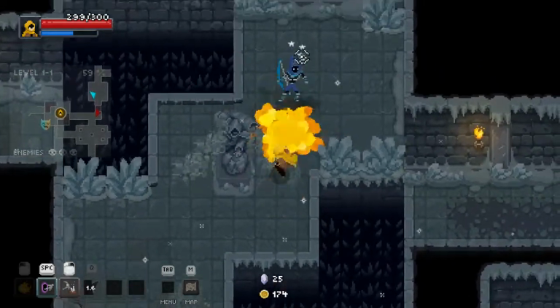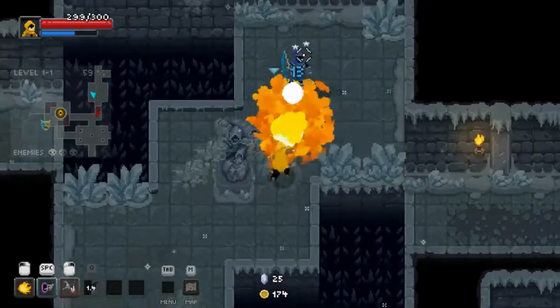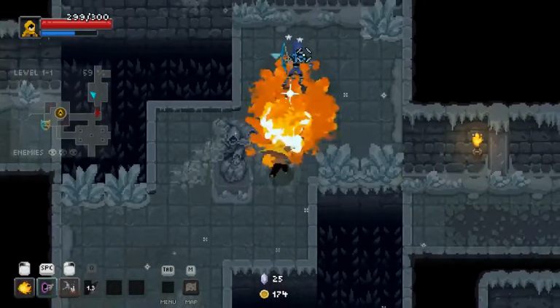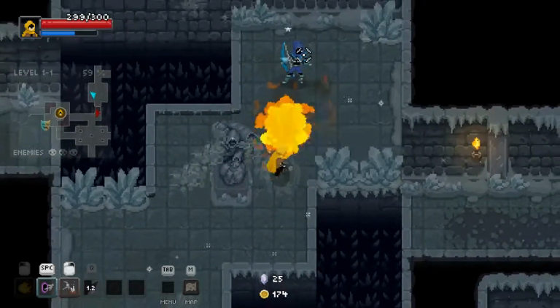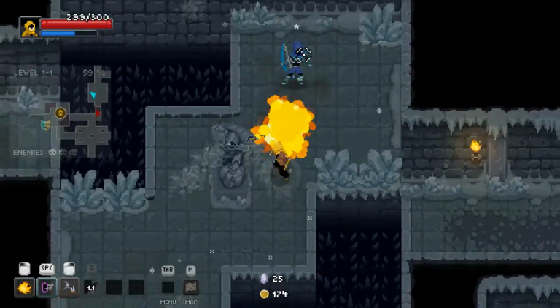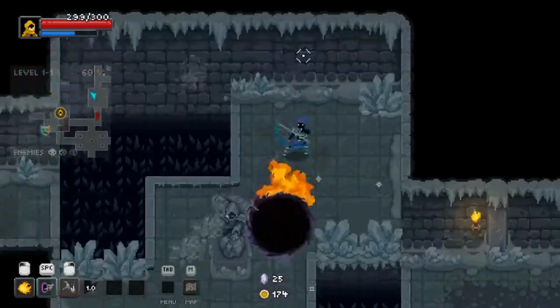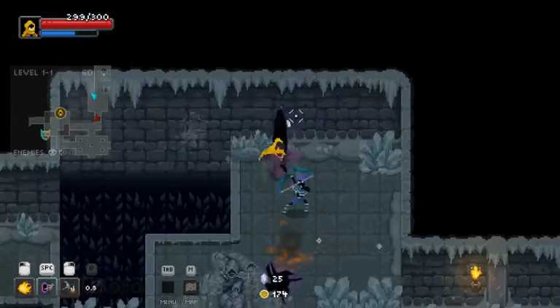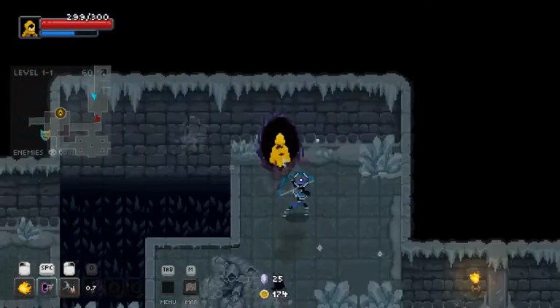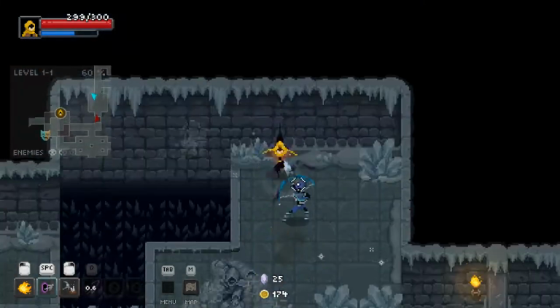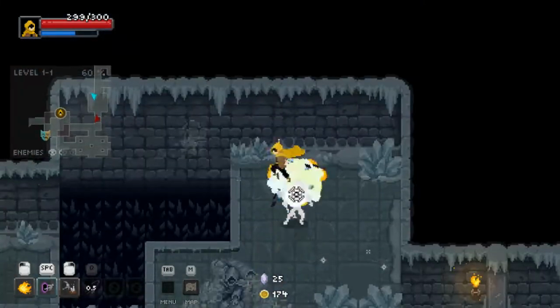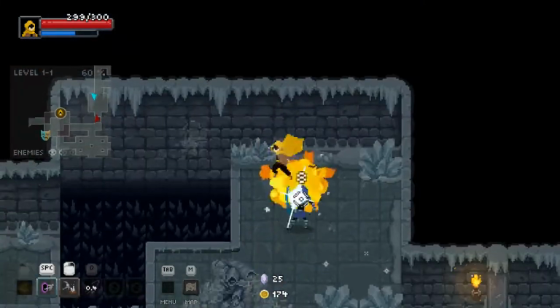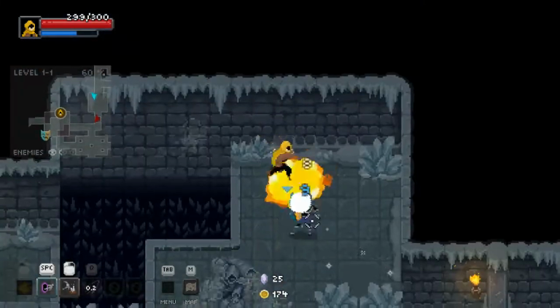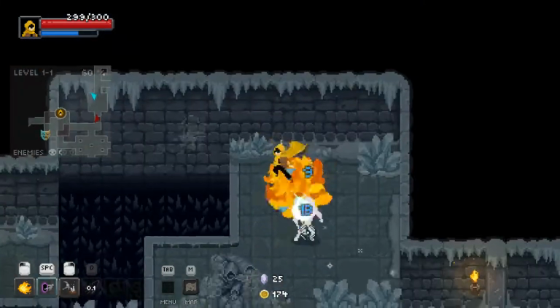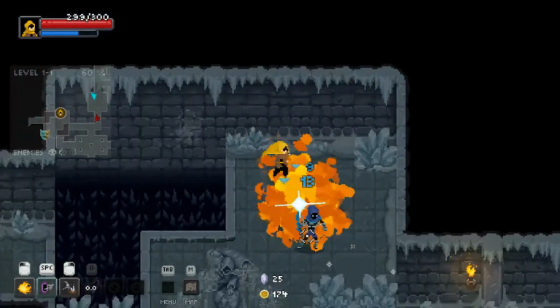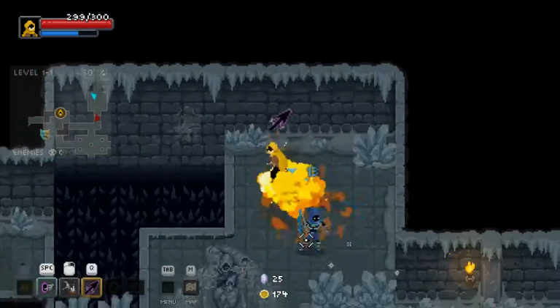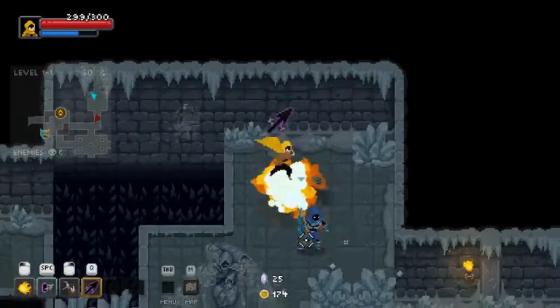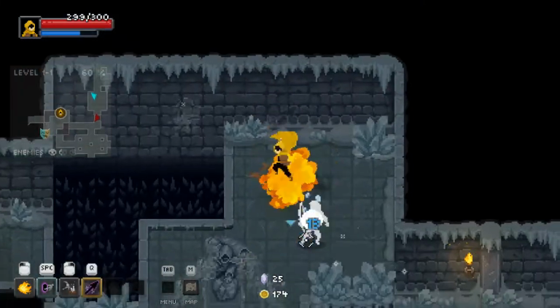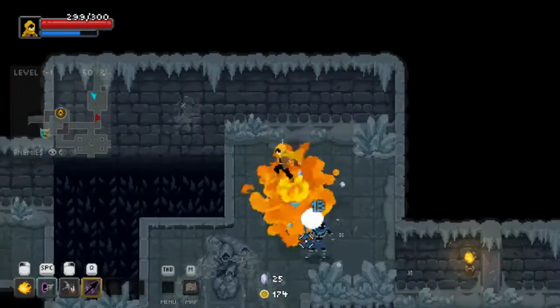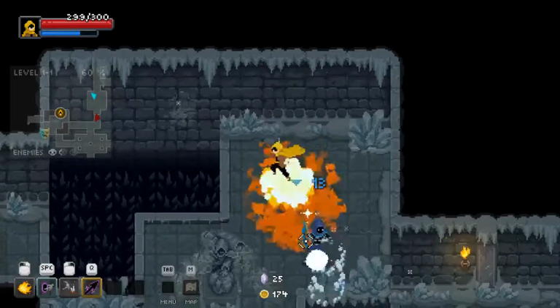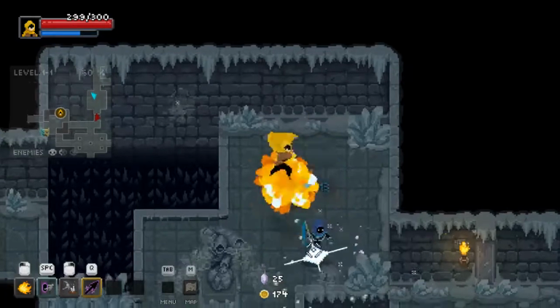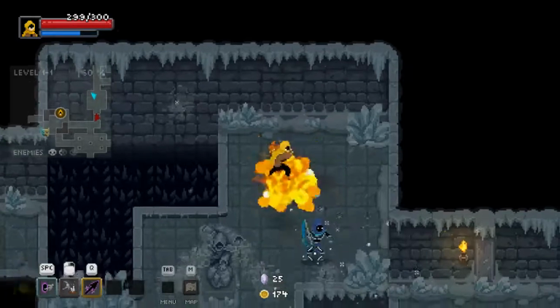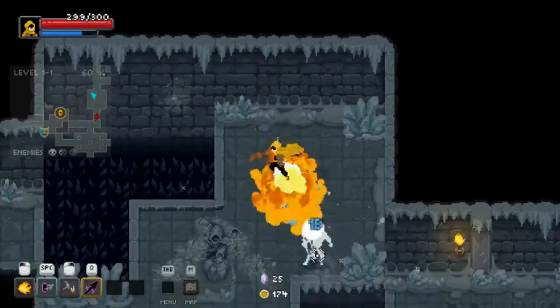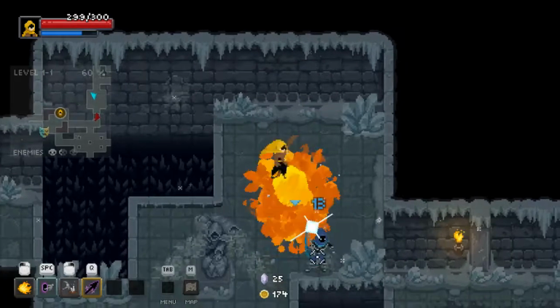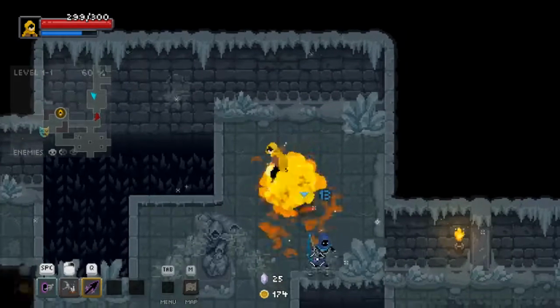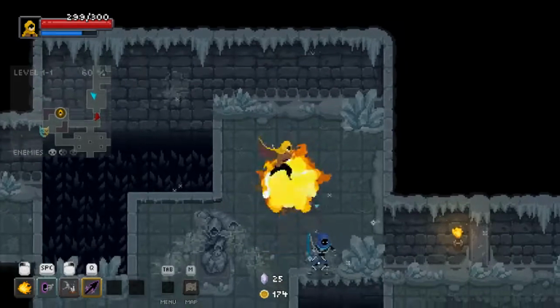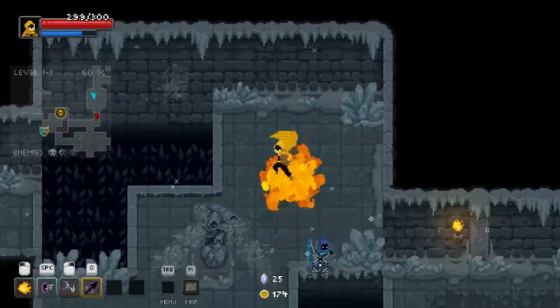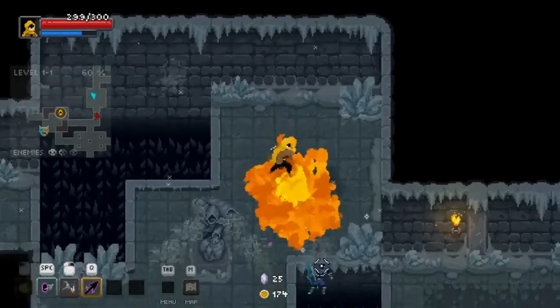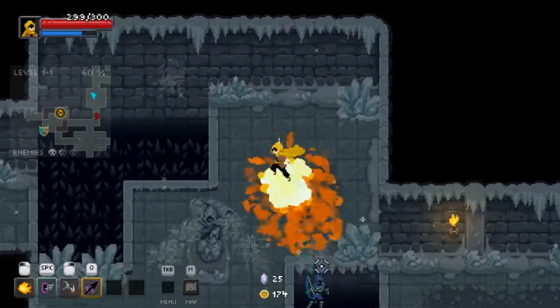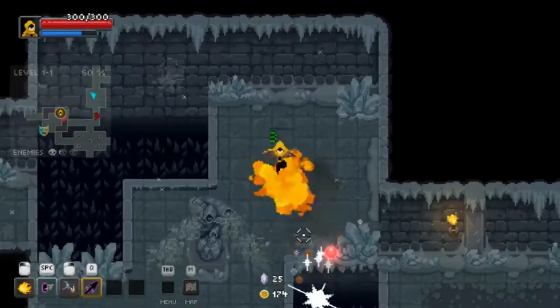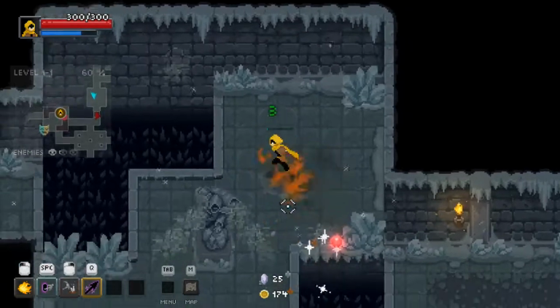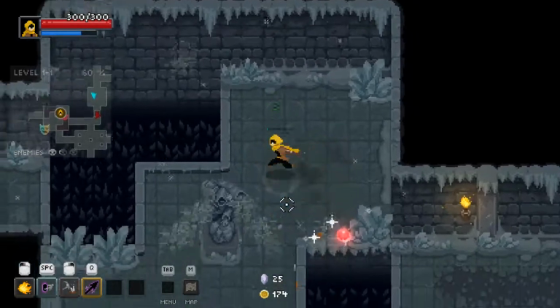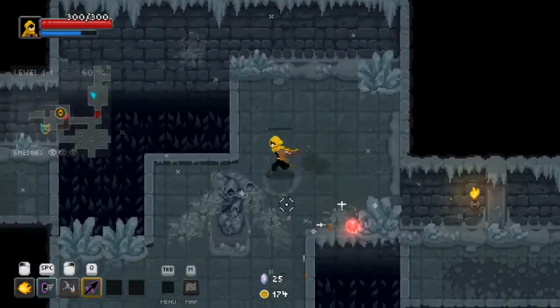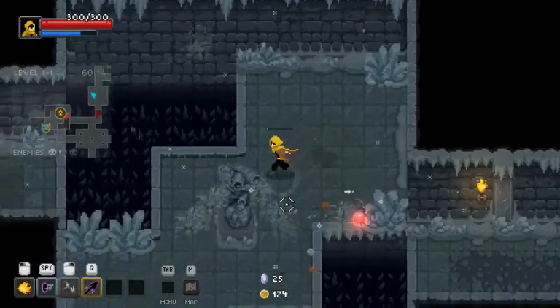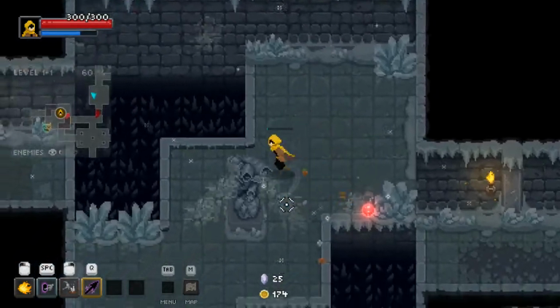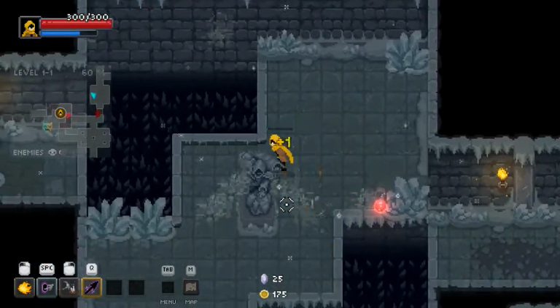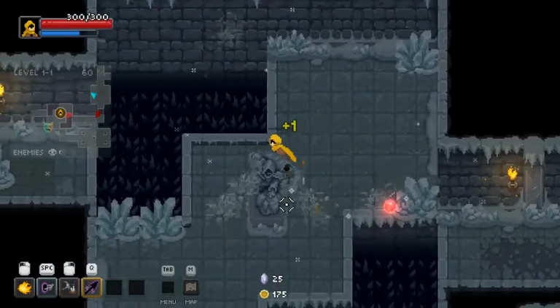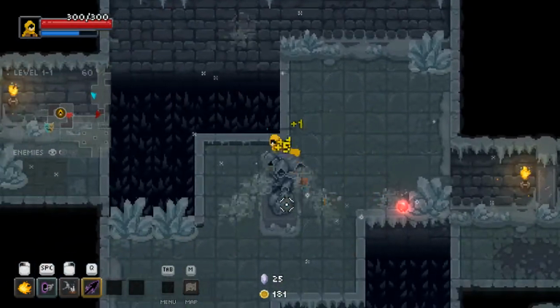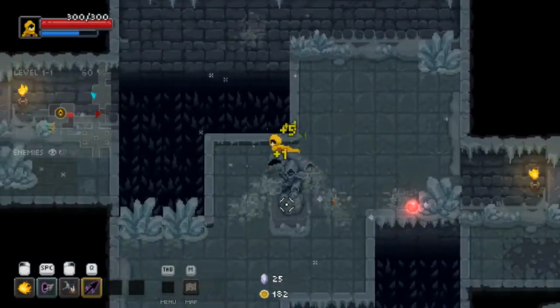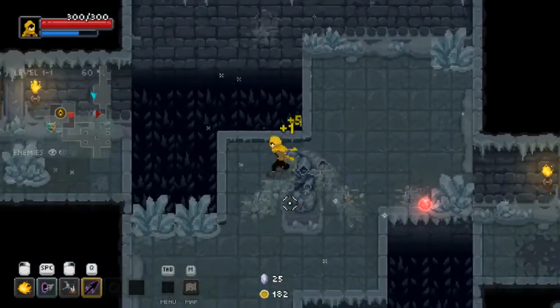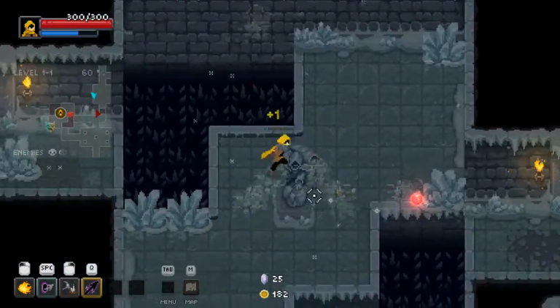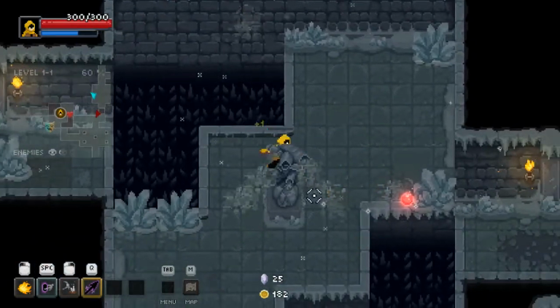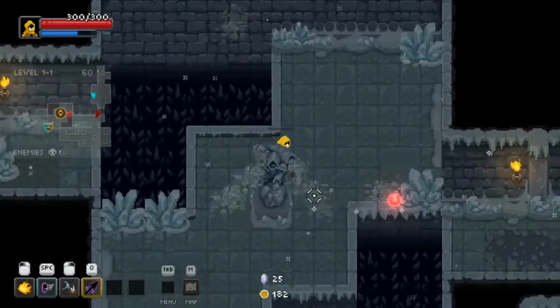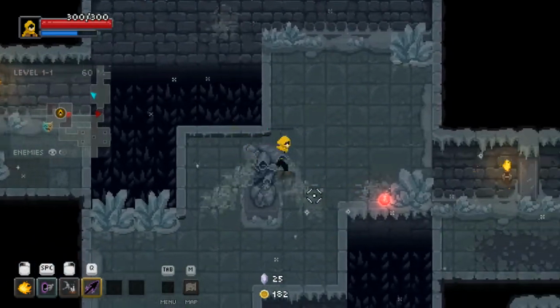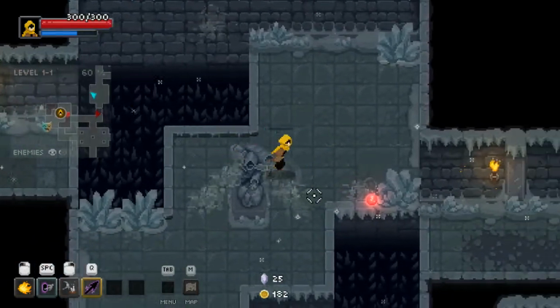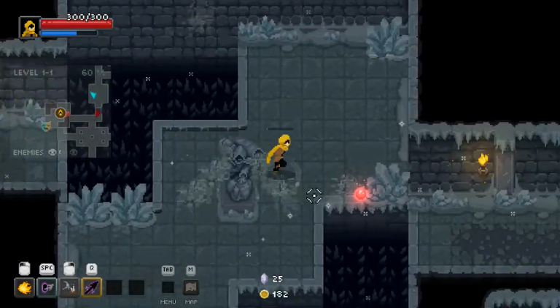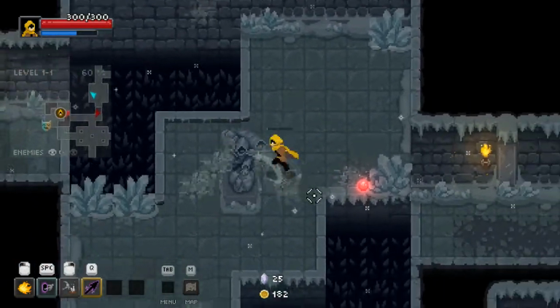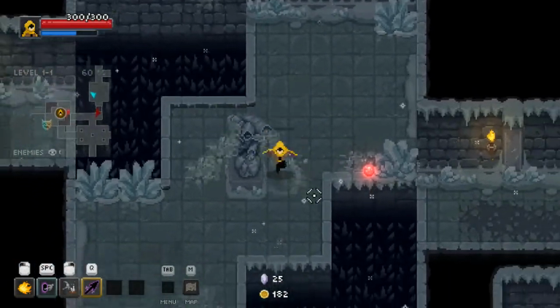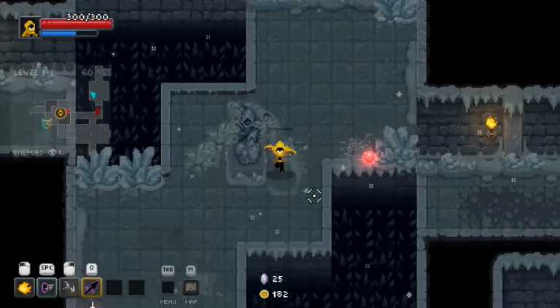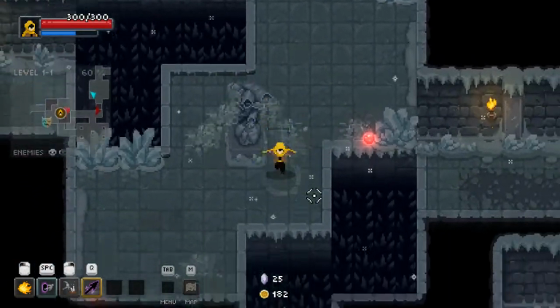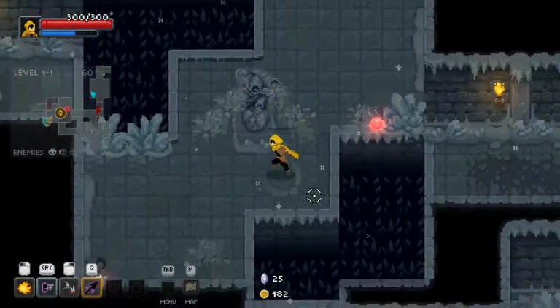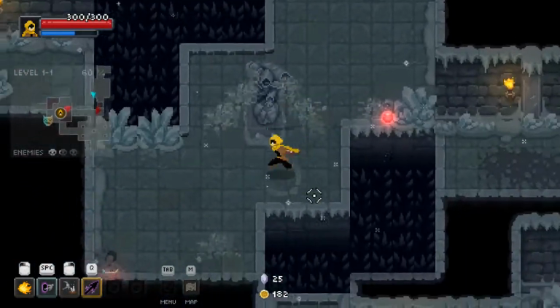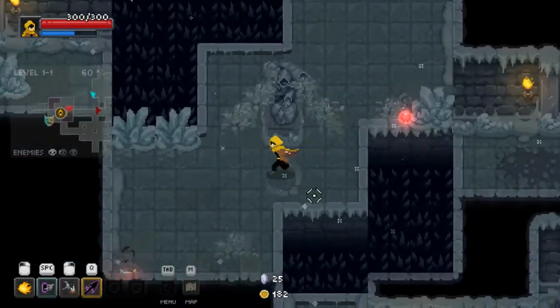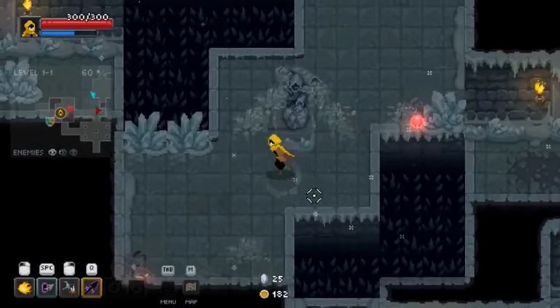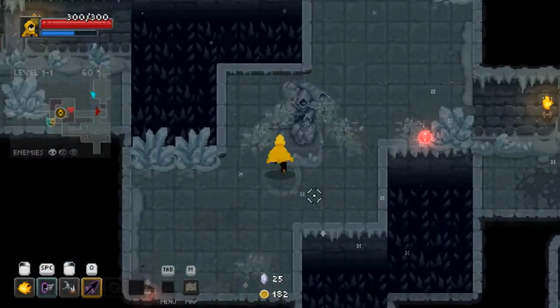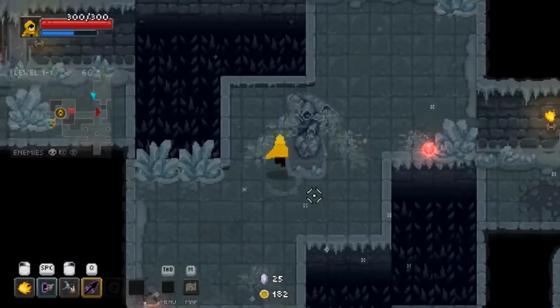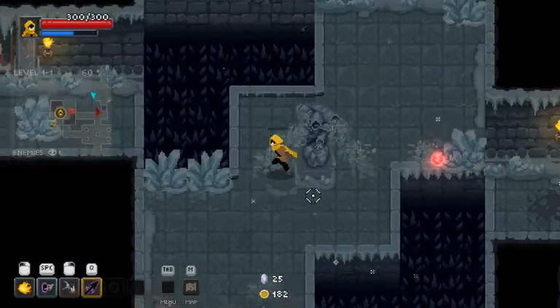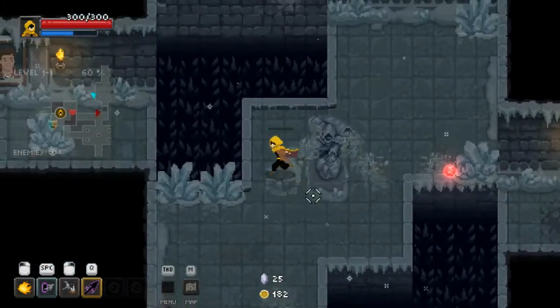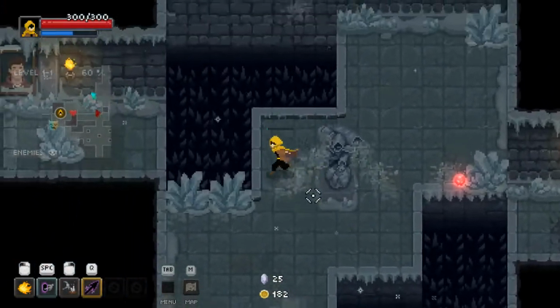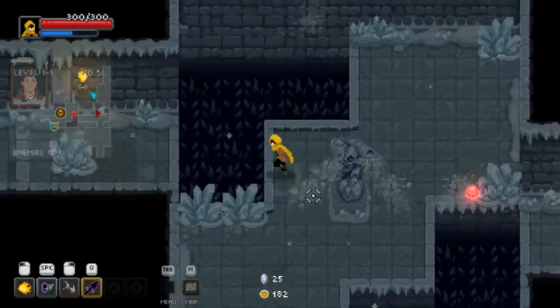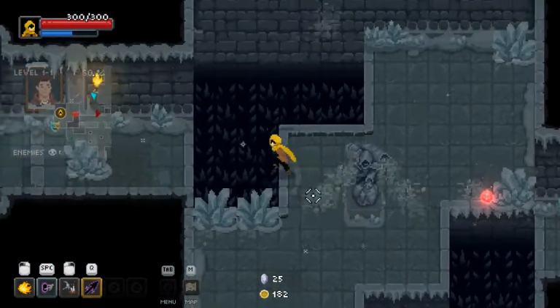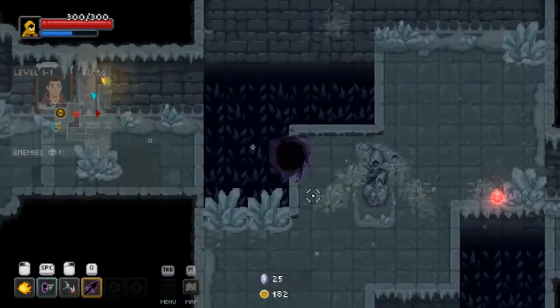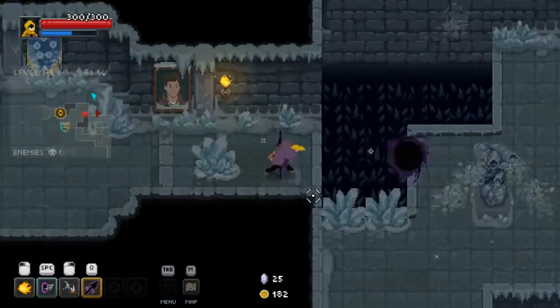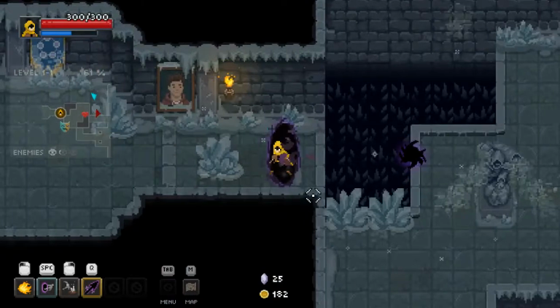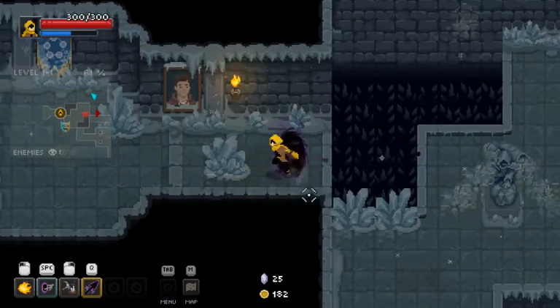We're basically Scorpion from Mortal Kombat and then we do our triple high knee combo. Then I think it's up, up, down, down, left, right, left, right, BA, square circle punch — and you can do a finisher move.